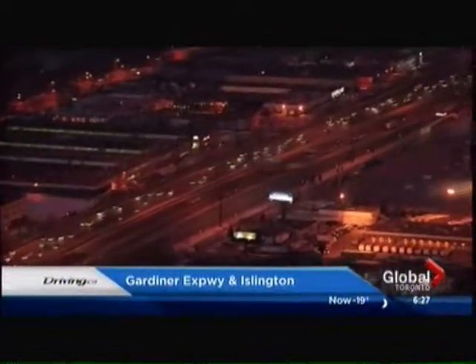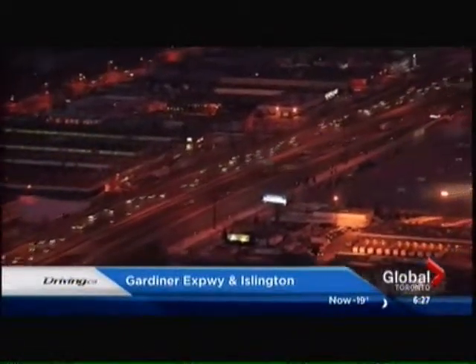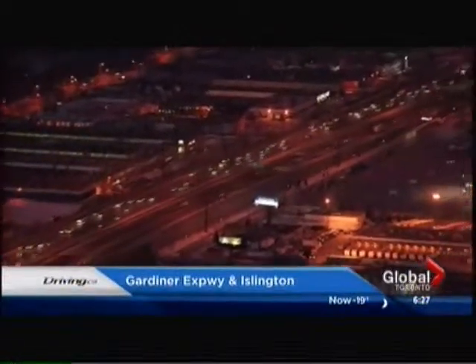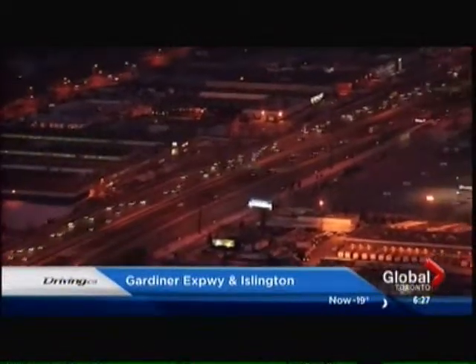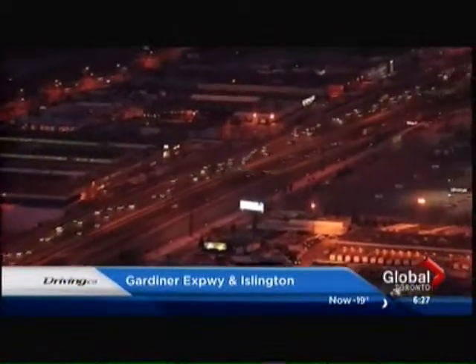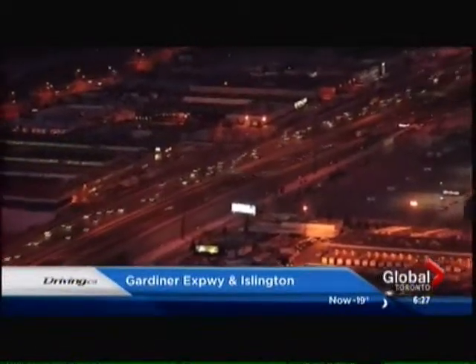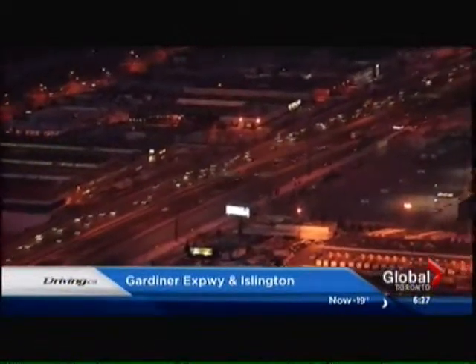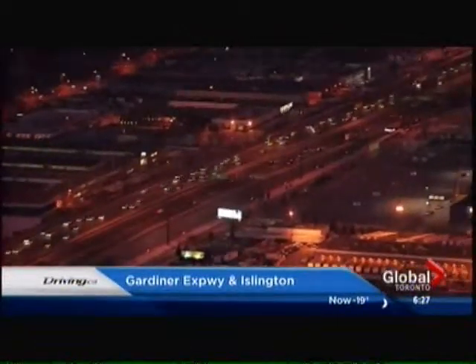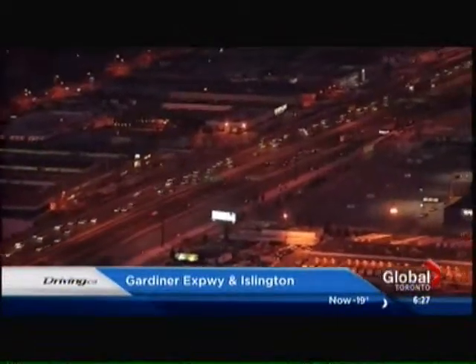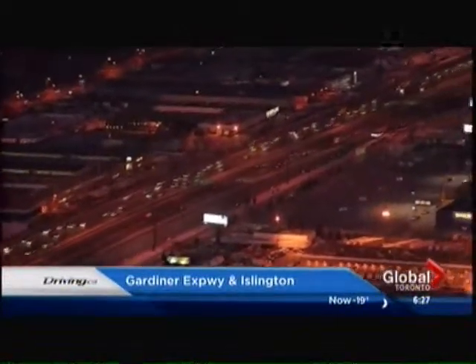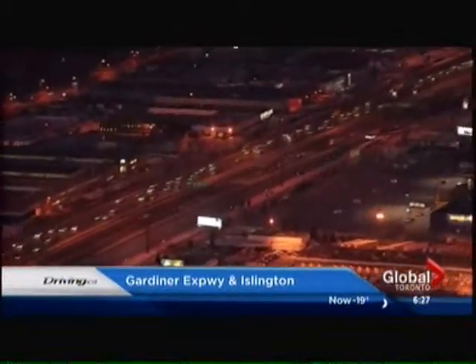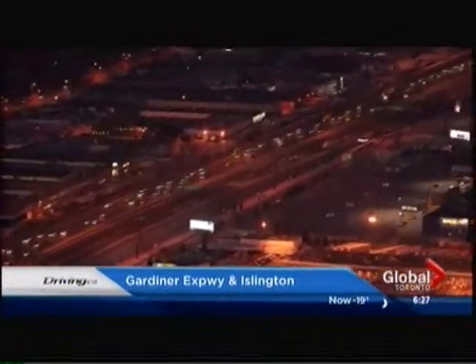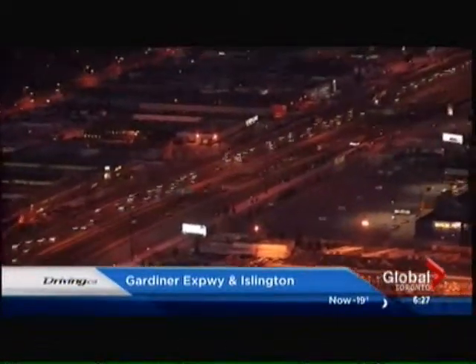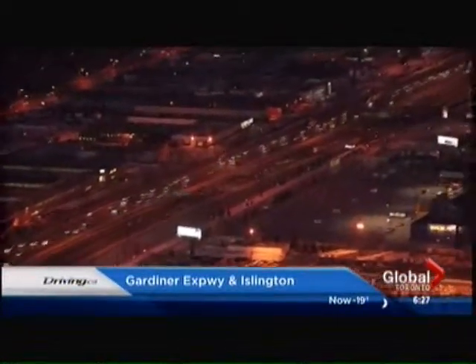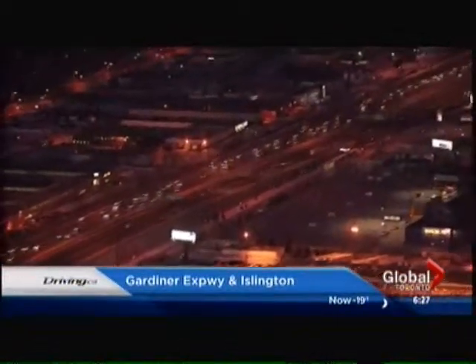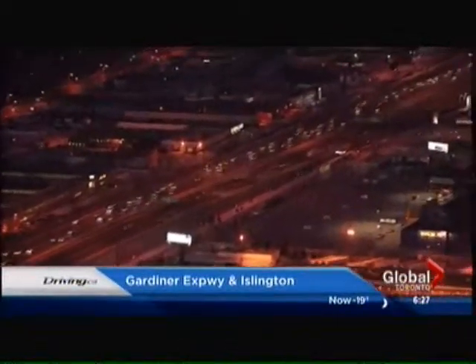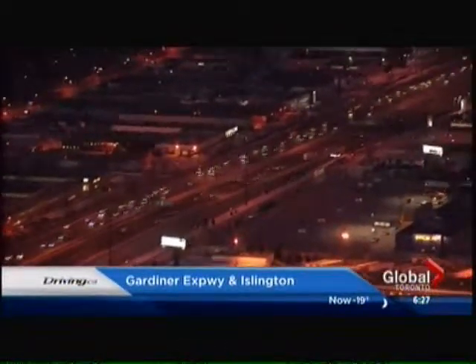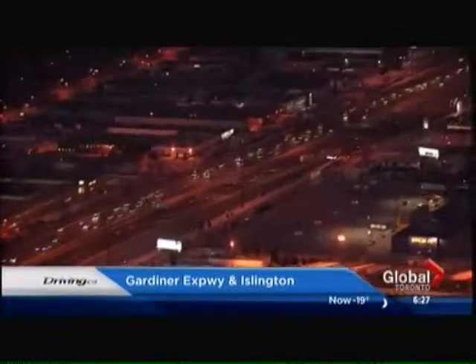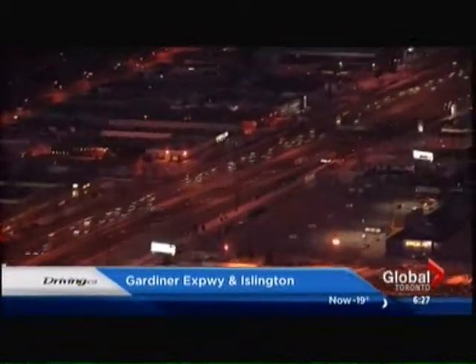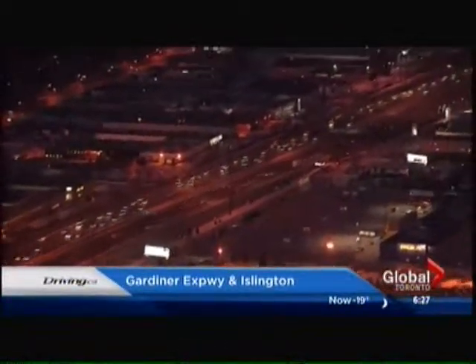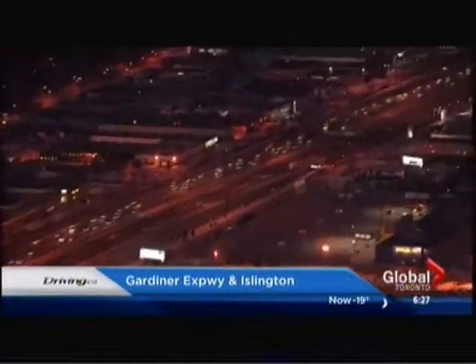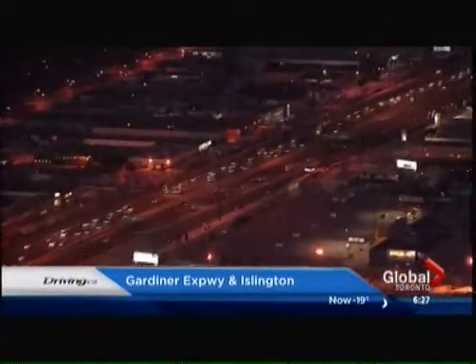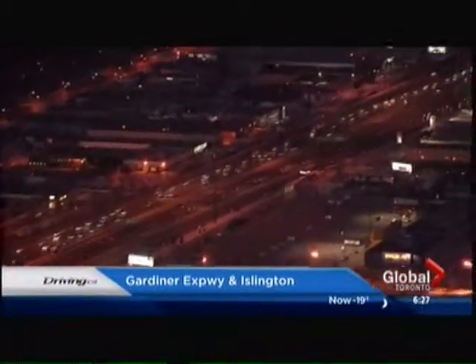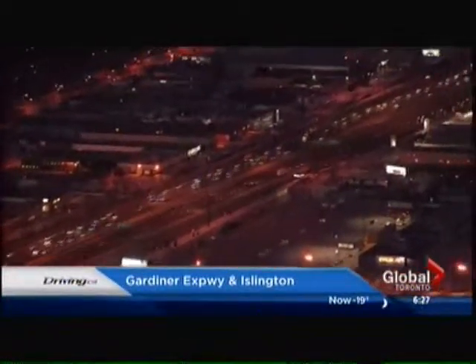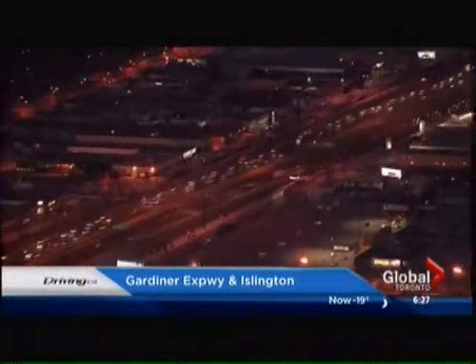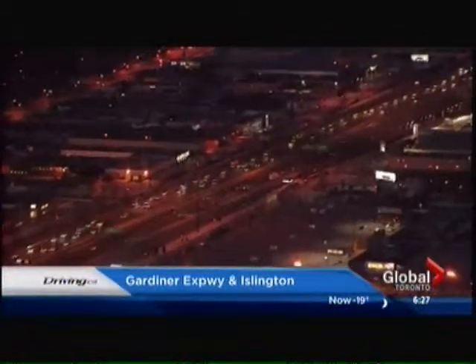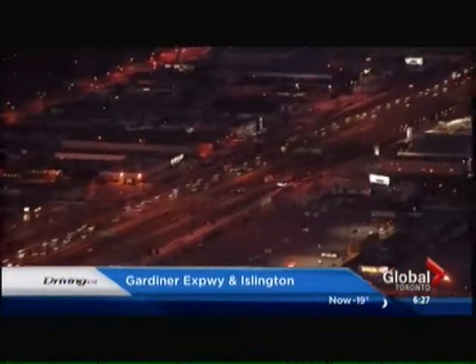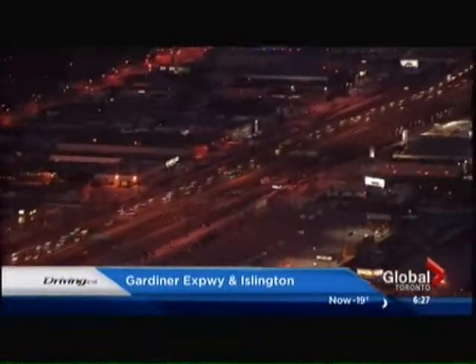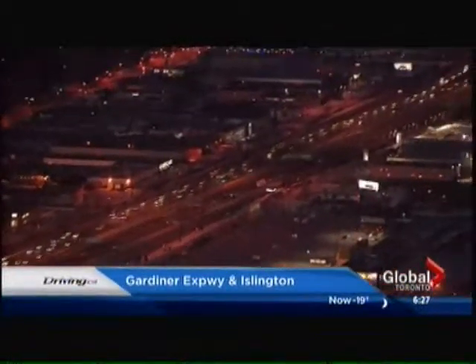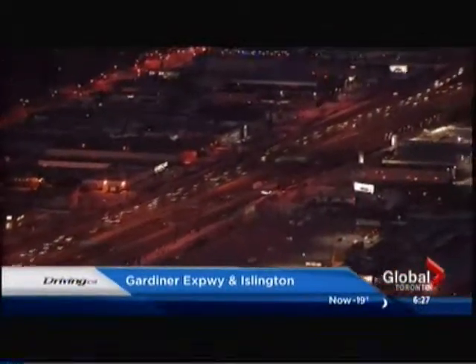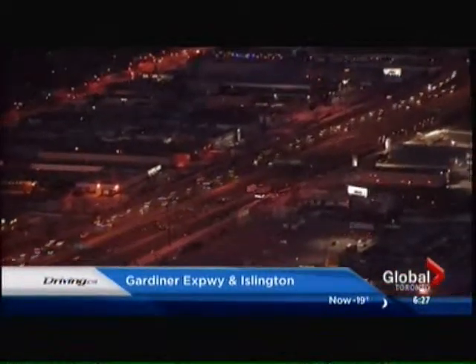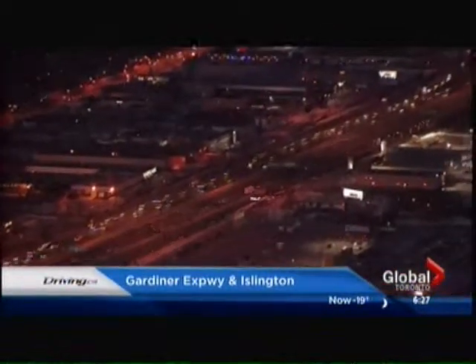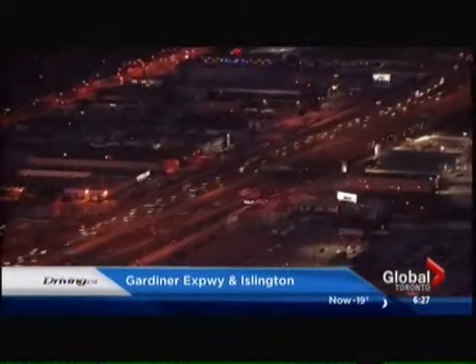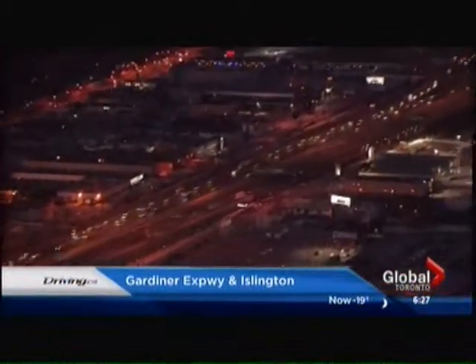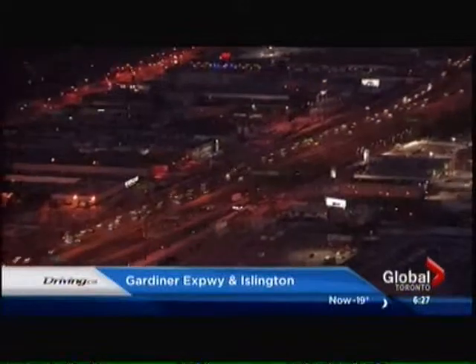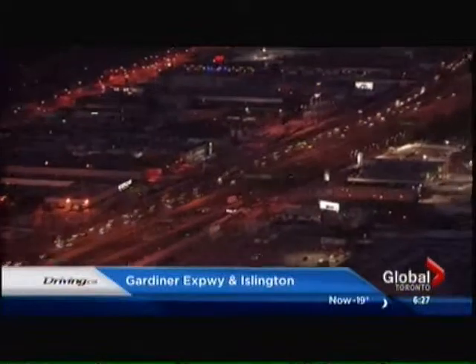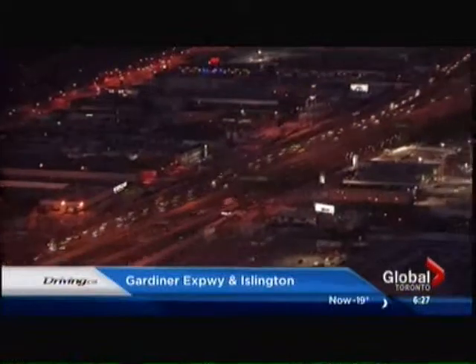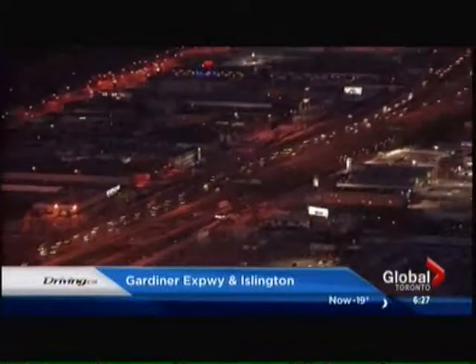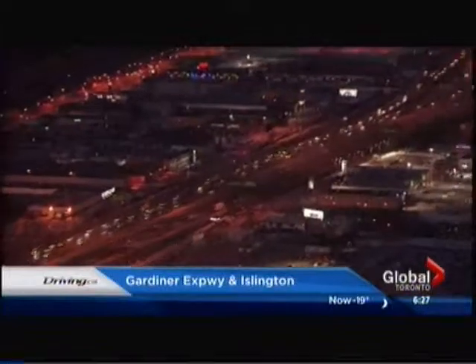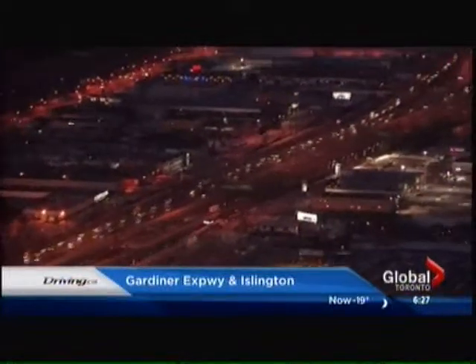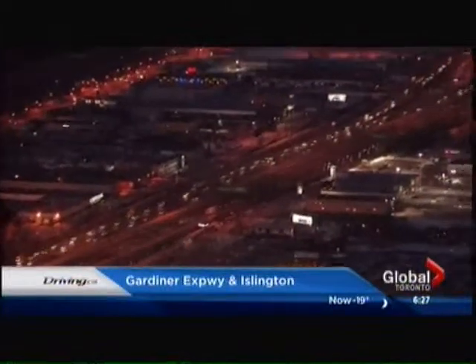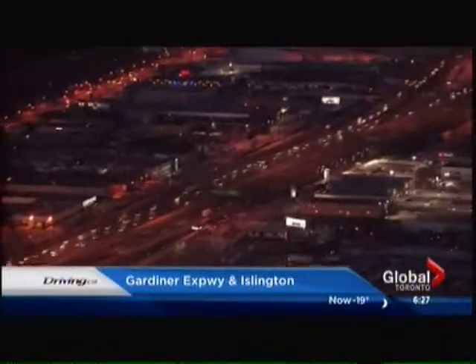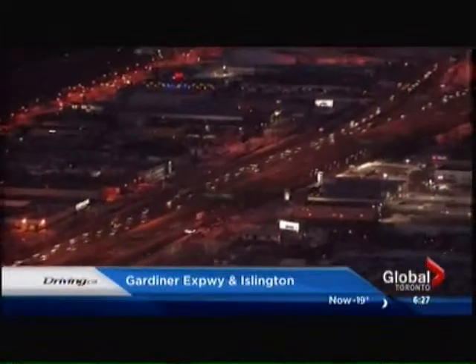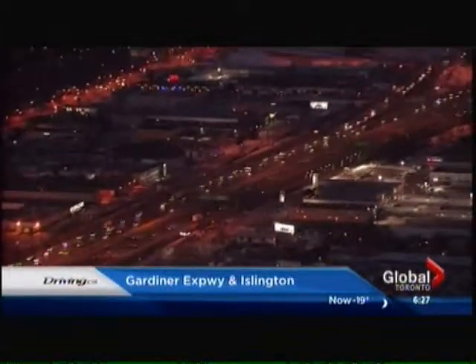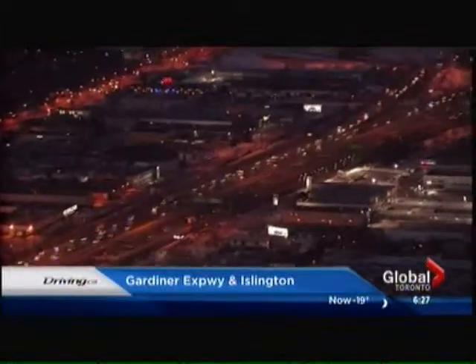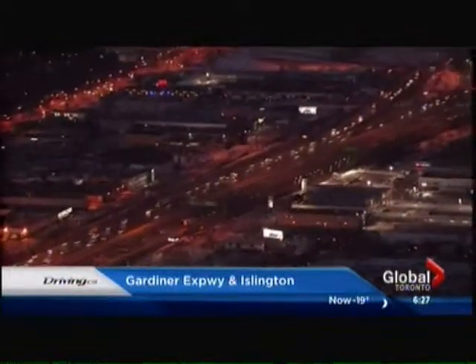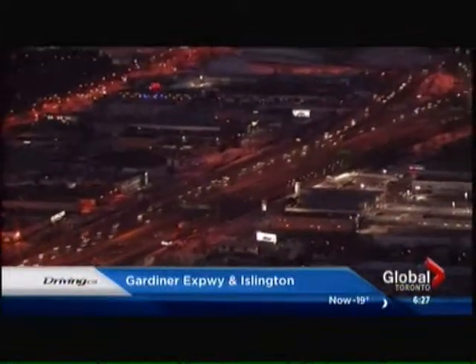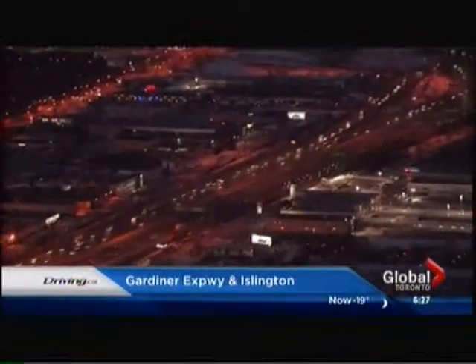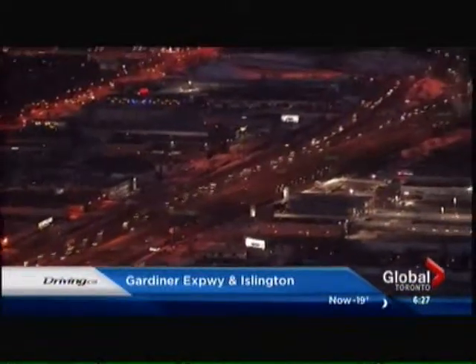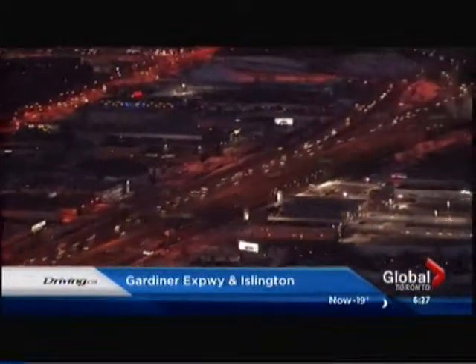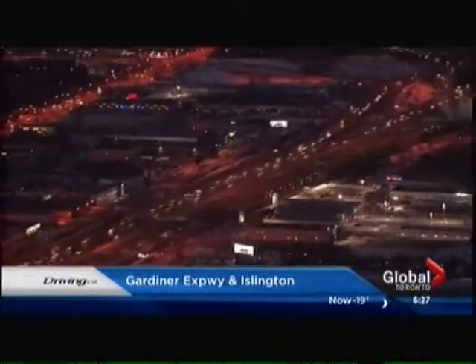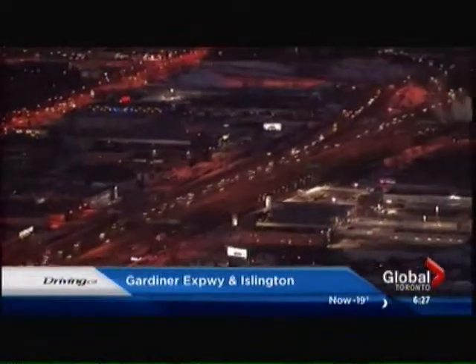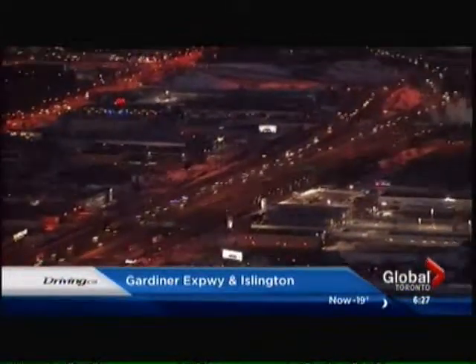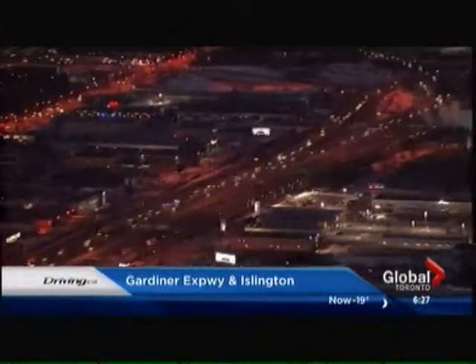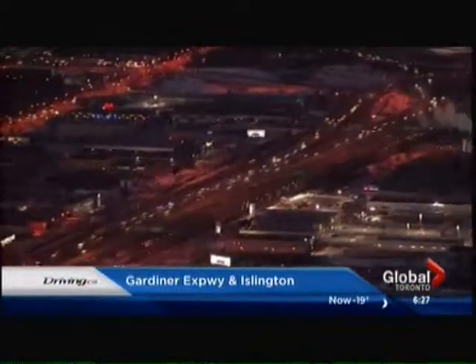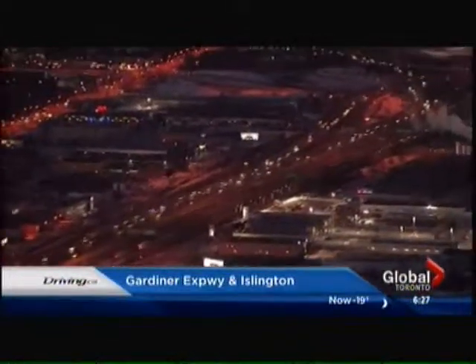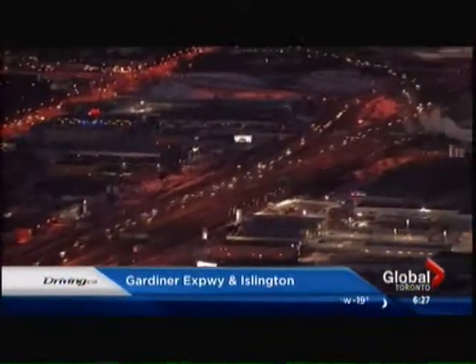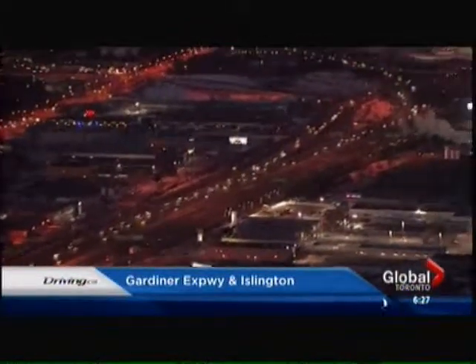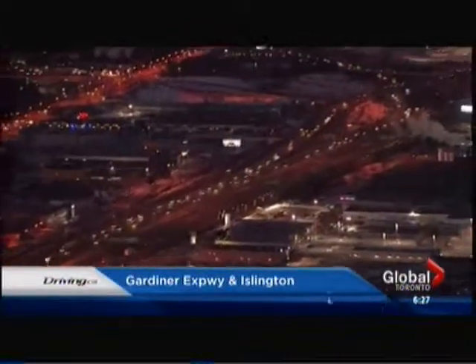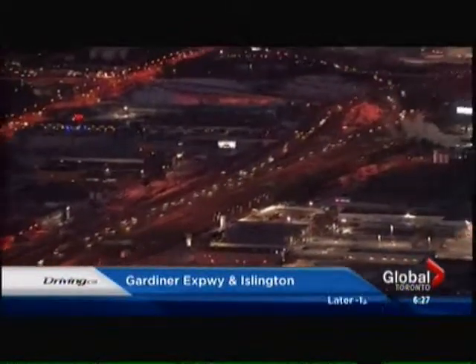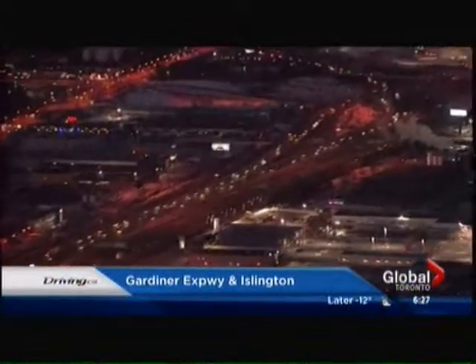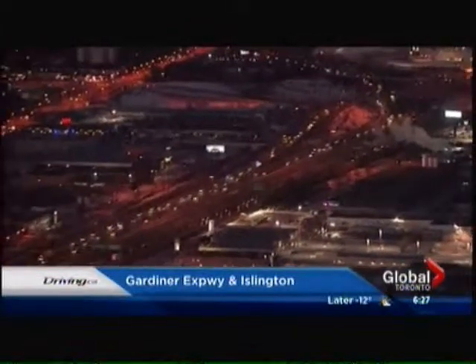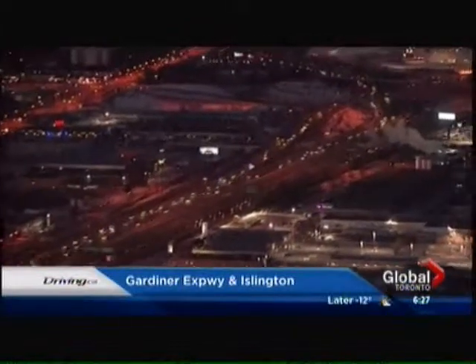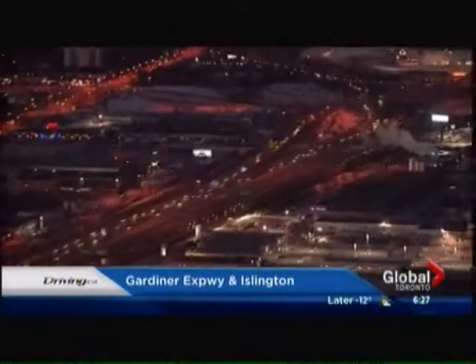Driving.ca is your best source for expert insights and car reviews when making your next car purchase. Before you buy, do your research on Driving.ca.